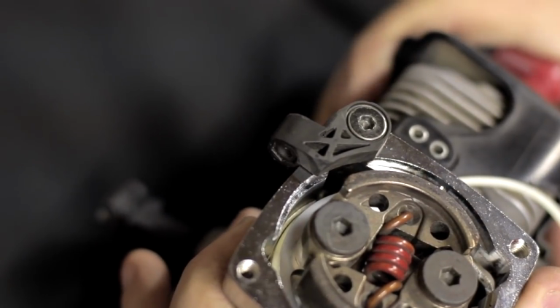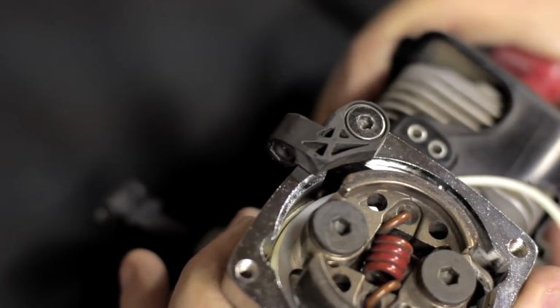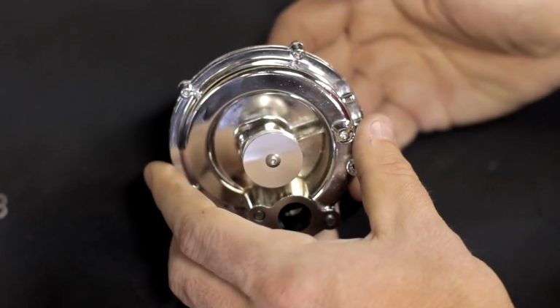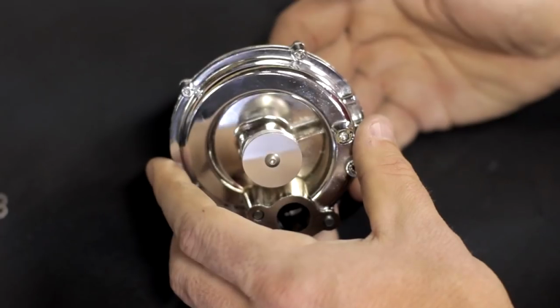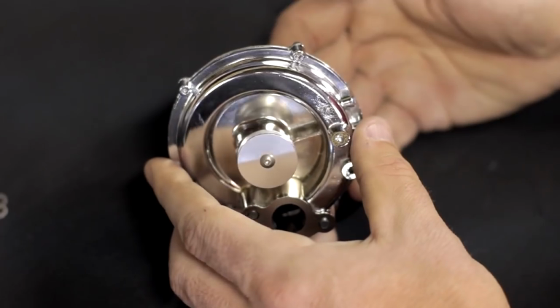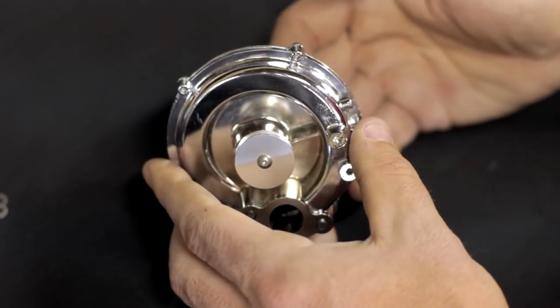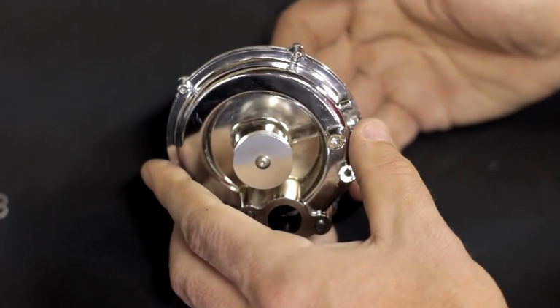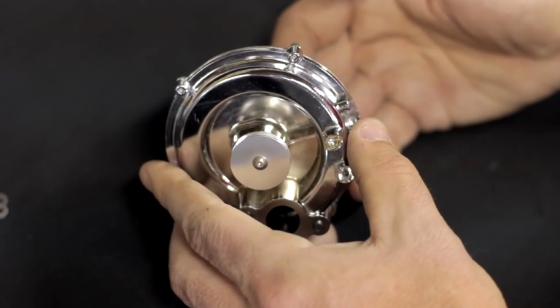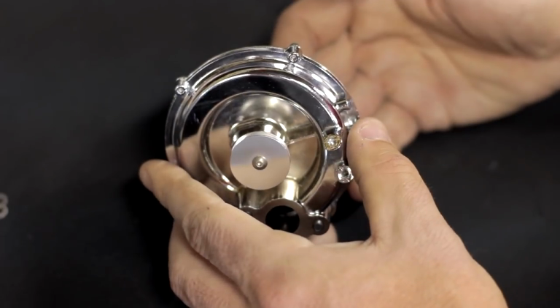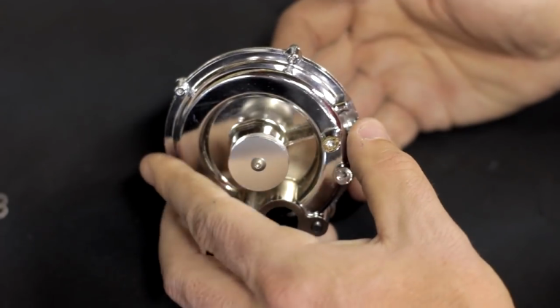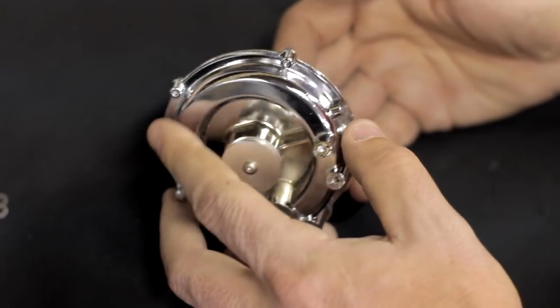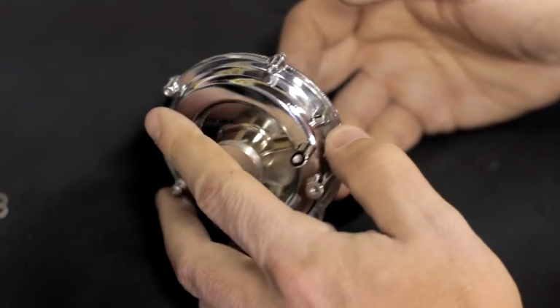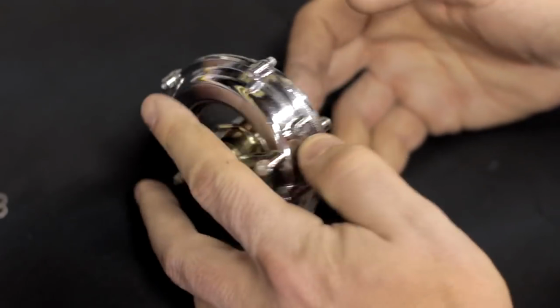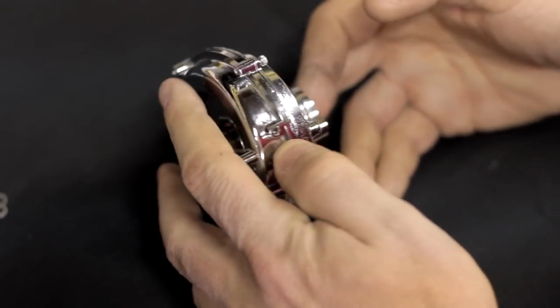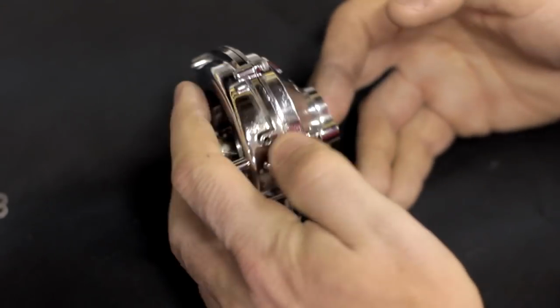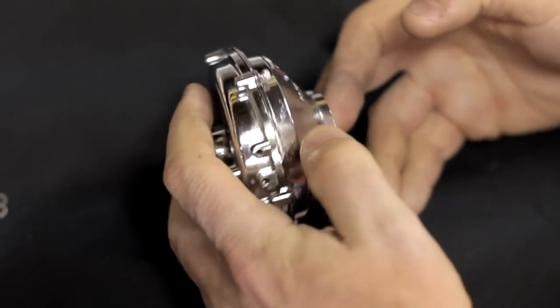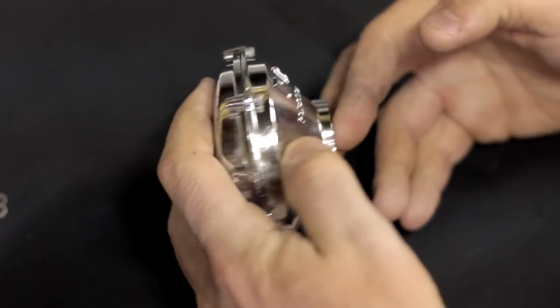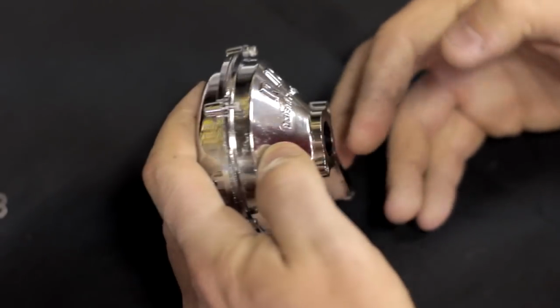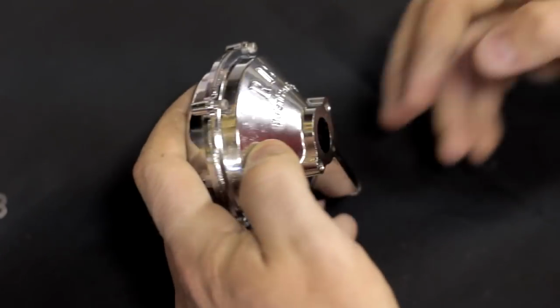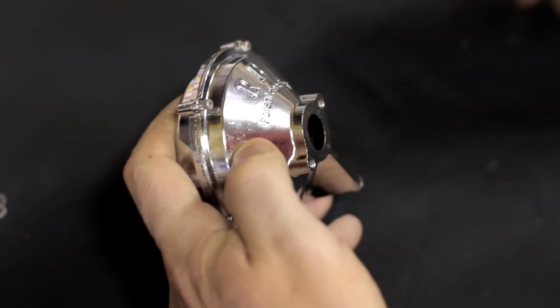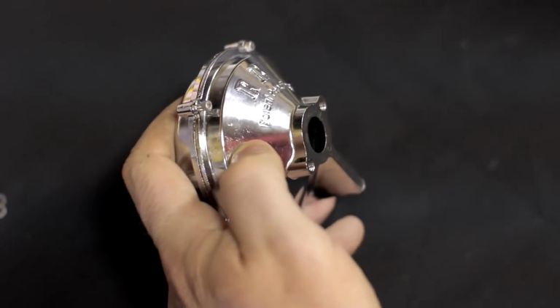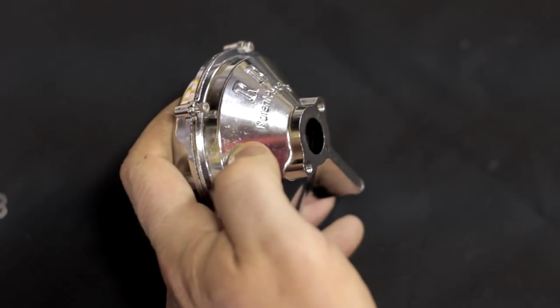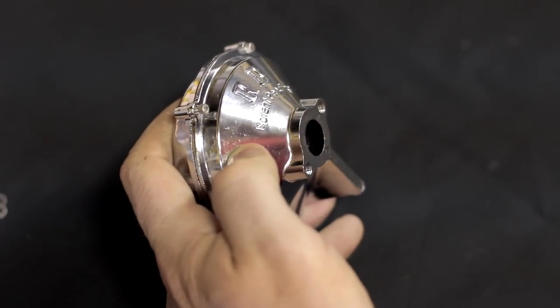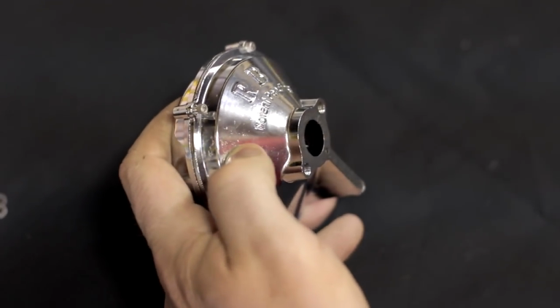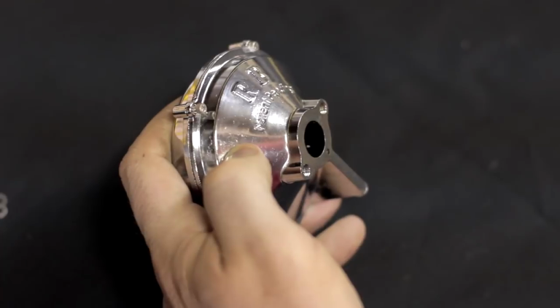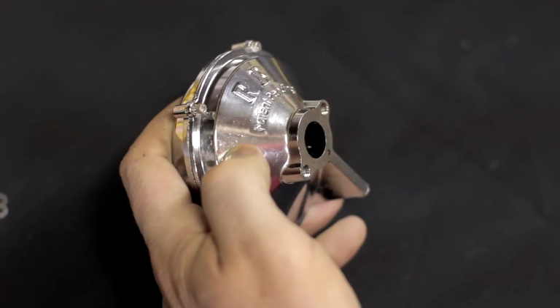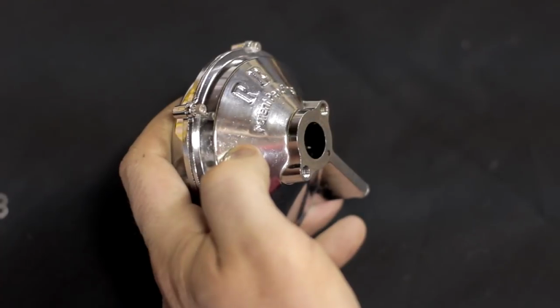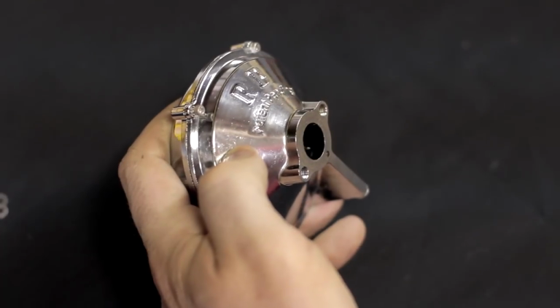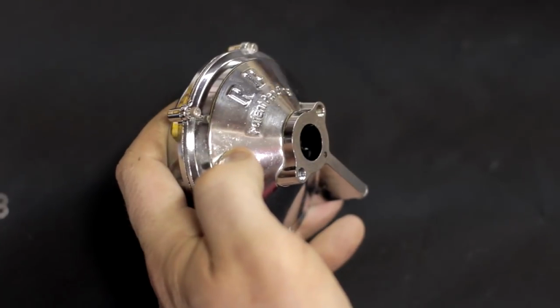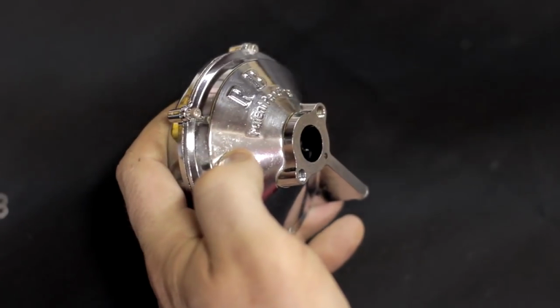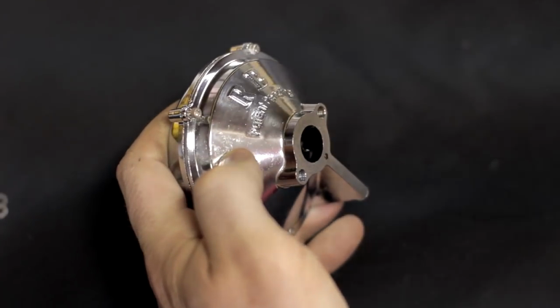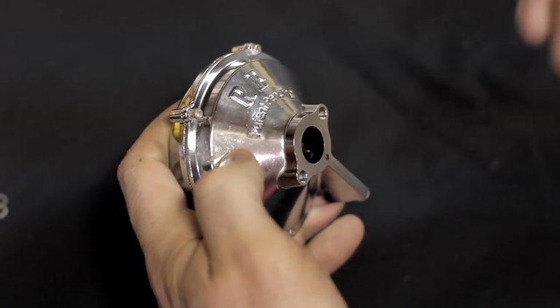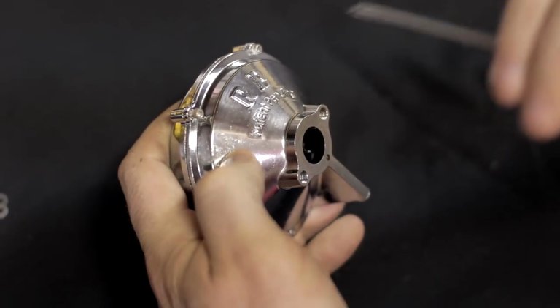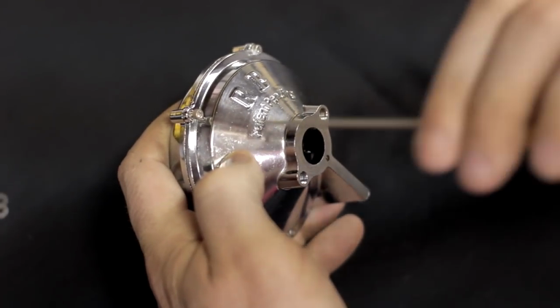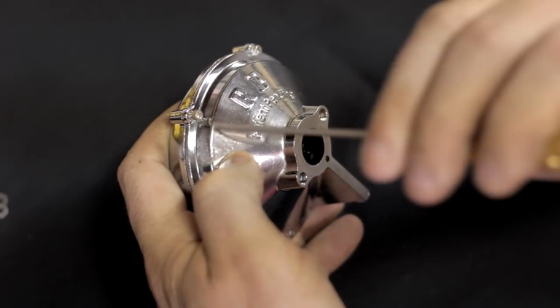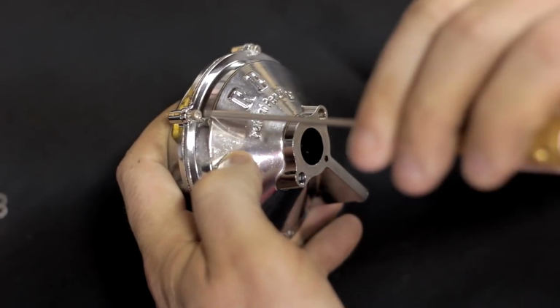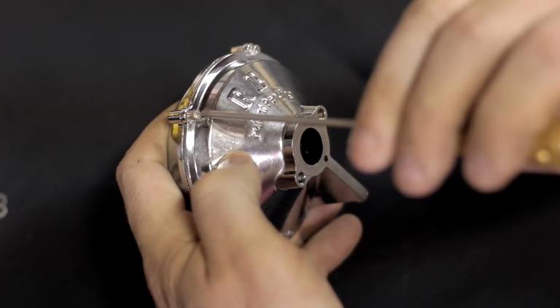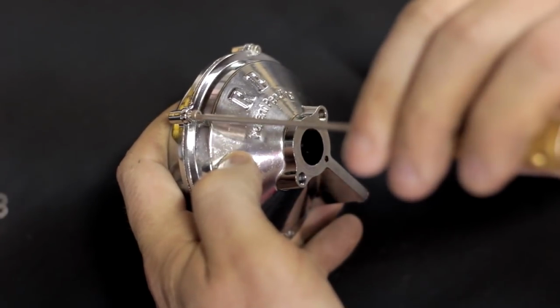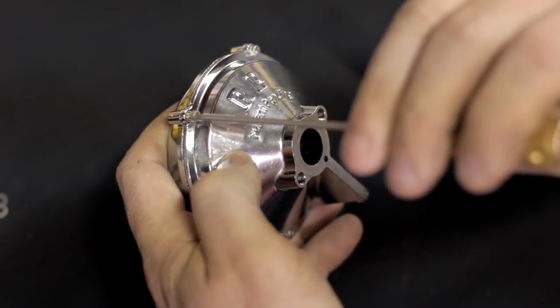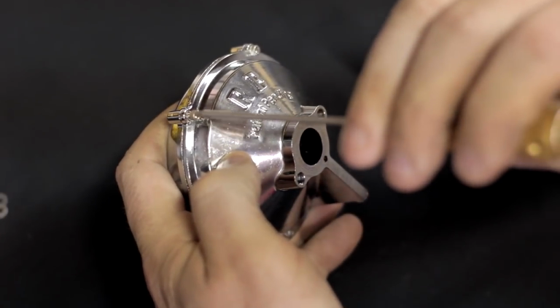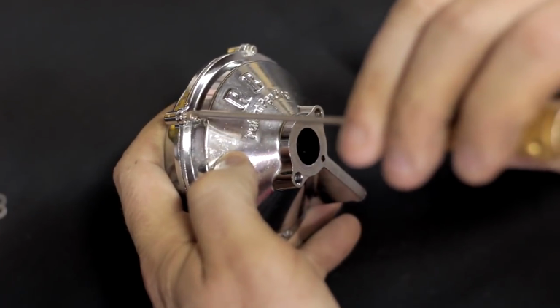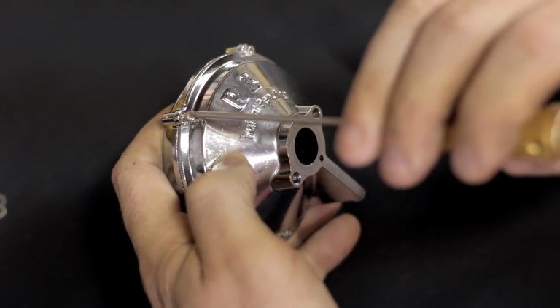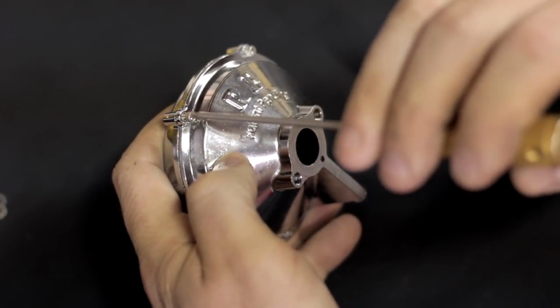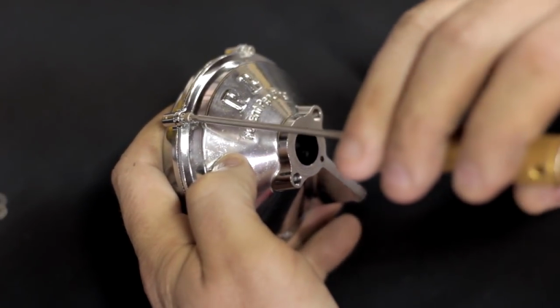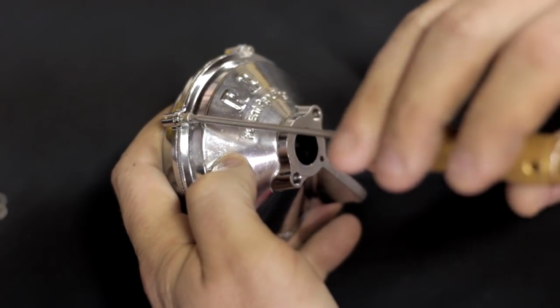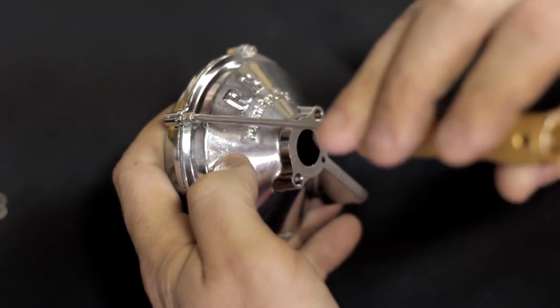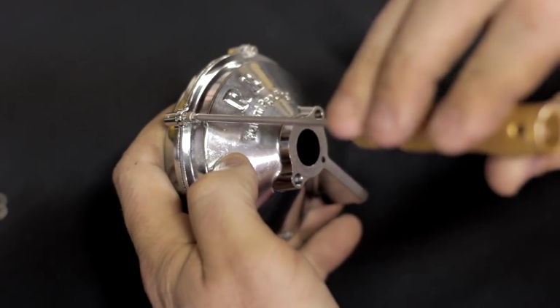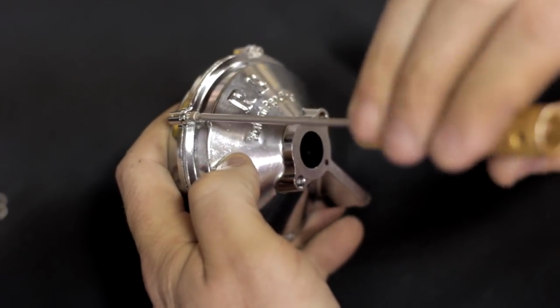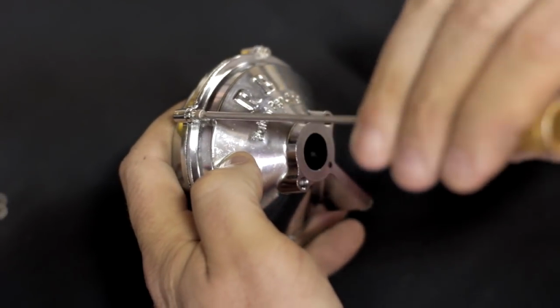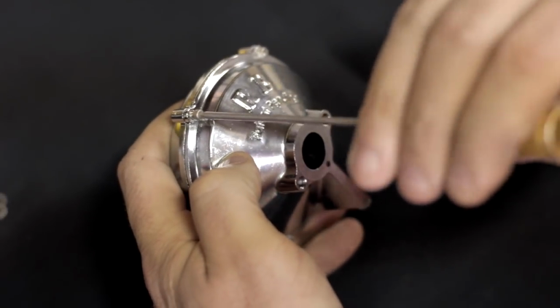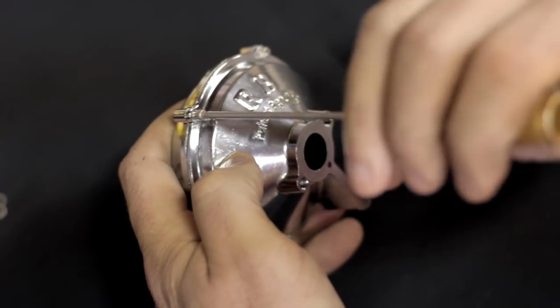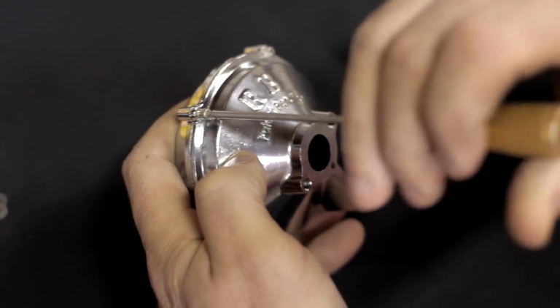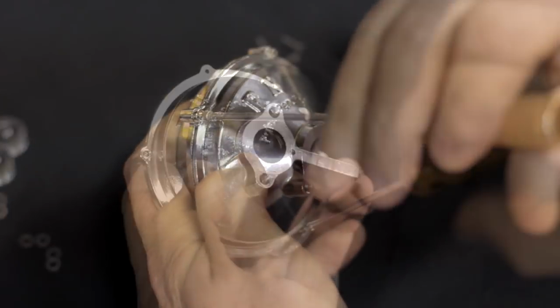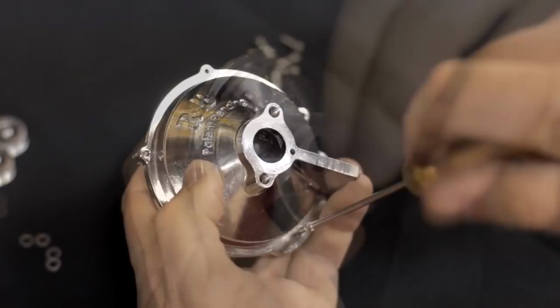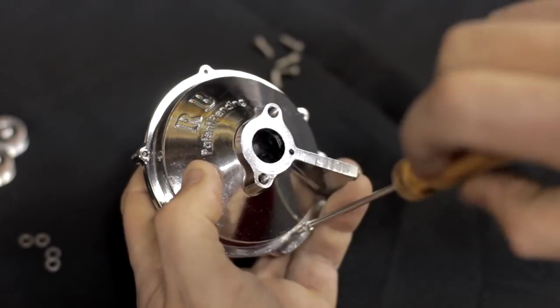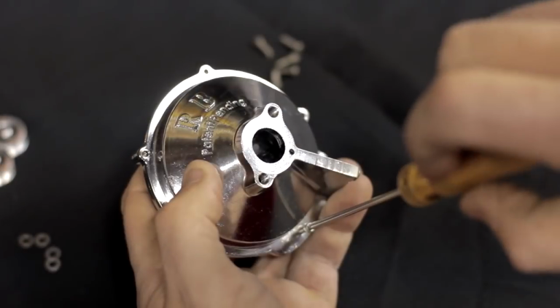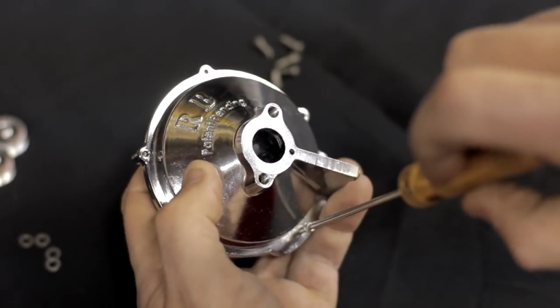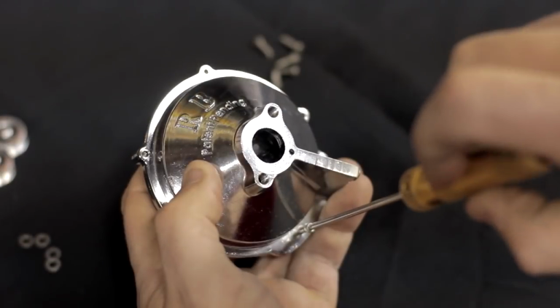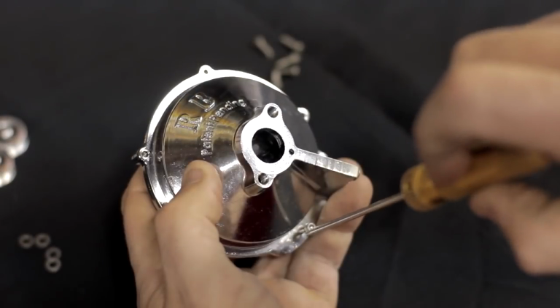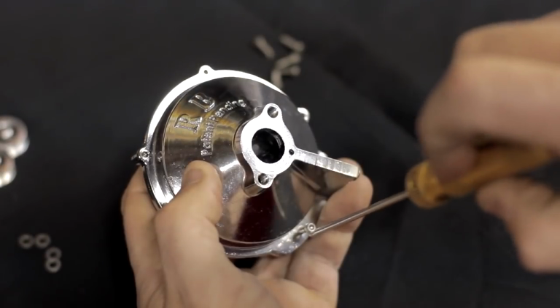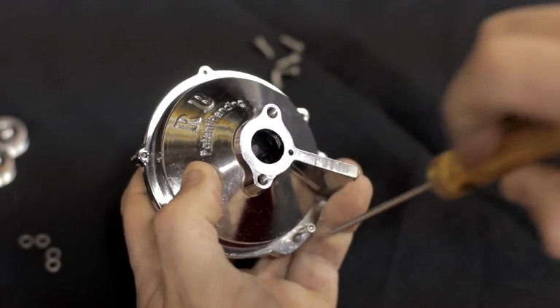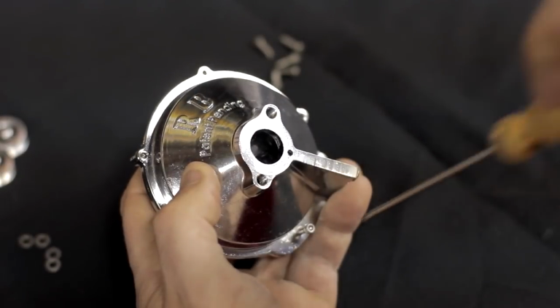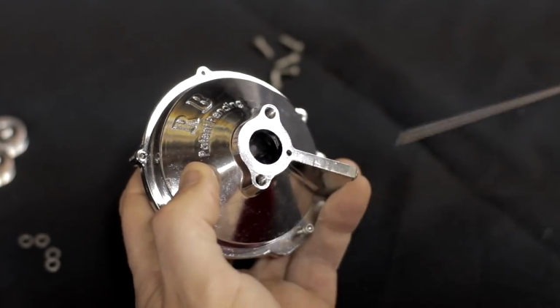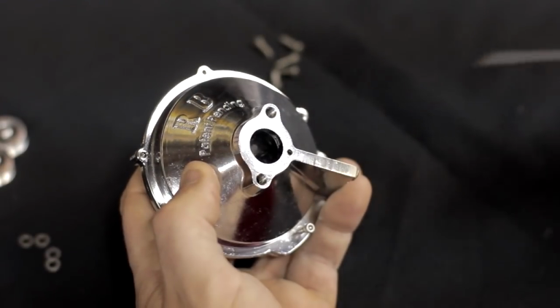Next you want to take the supercharger and remove all 6 screws, and remove the rear cover.